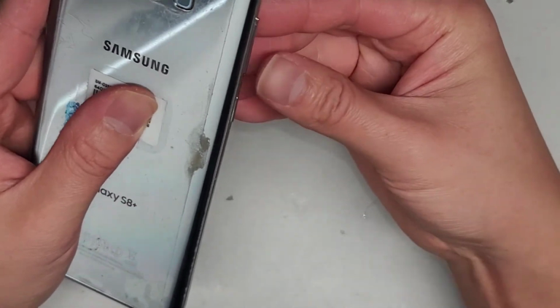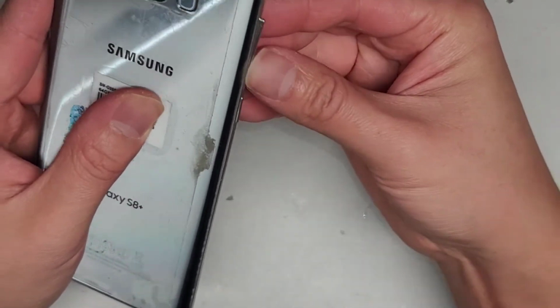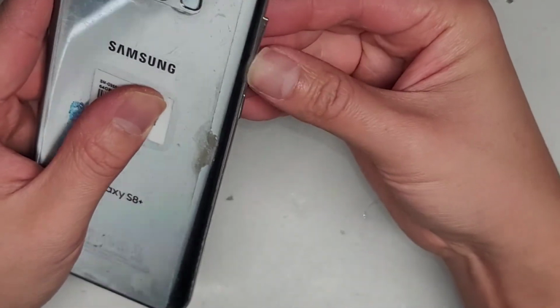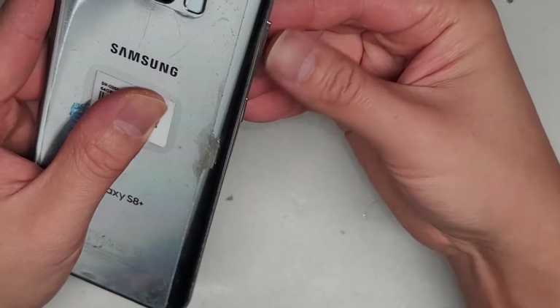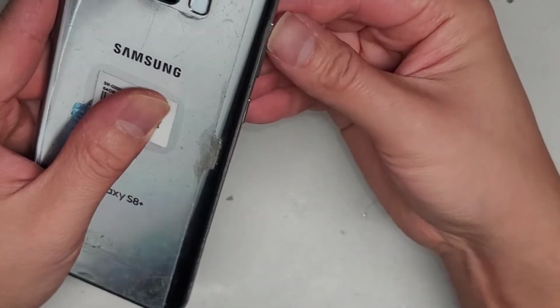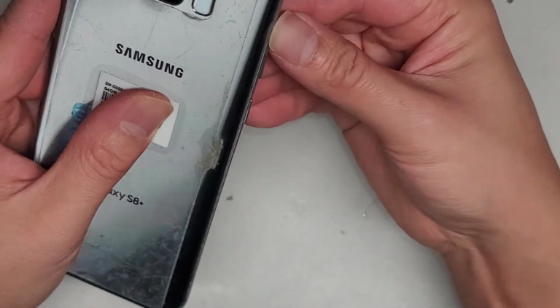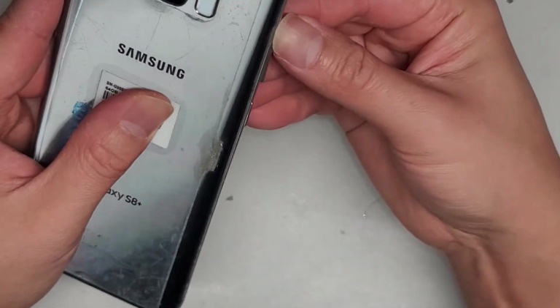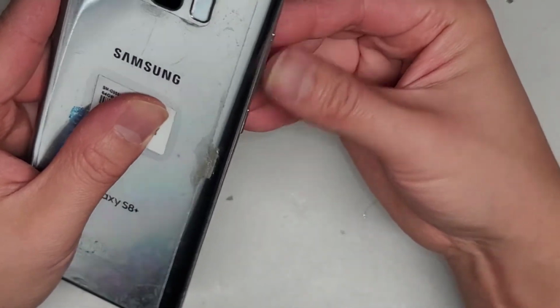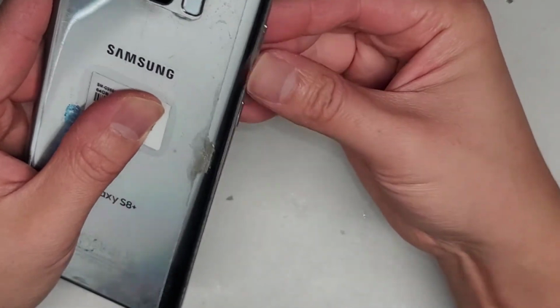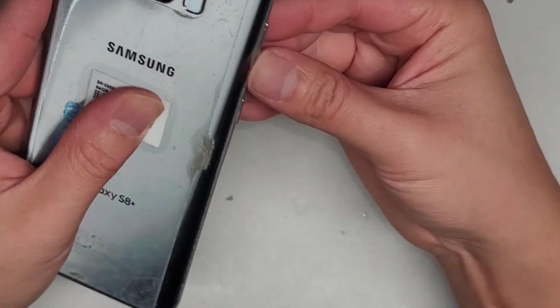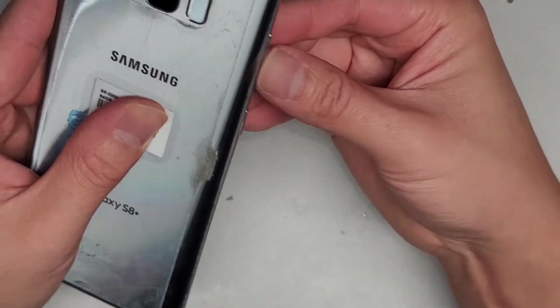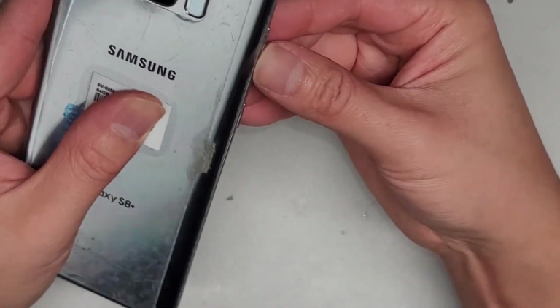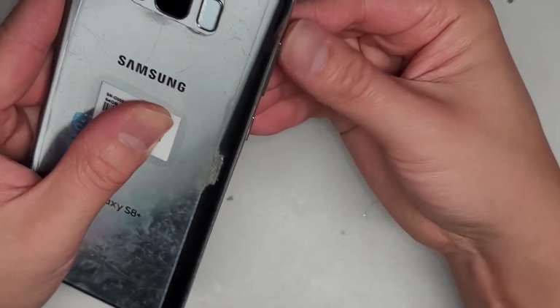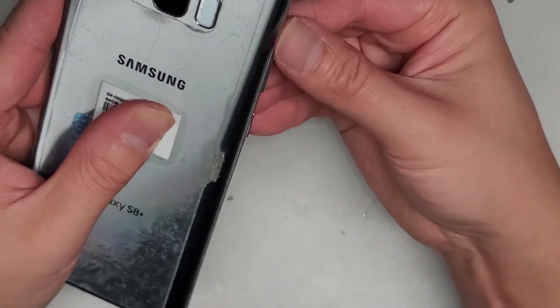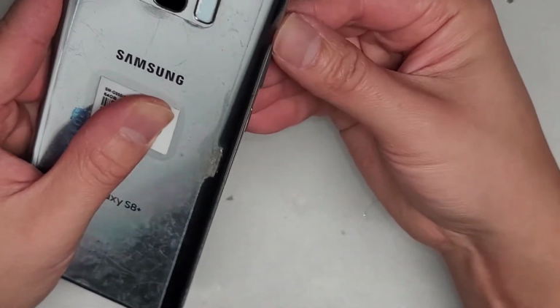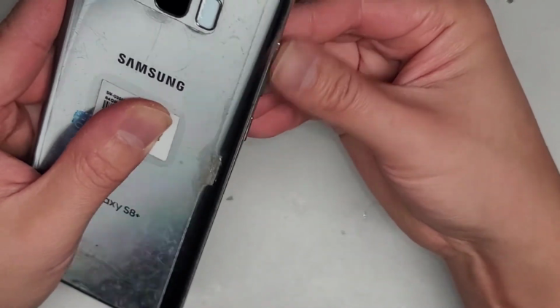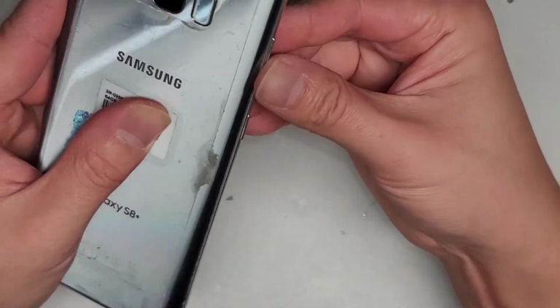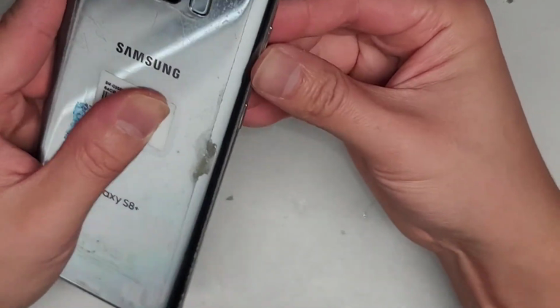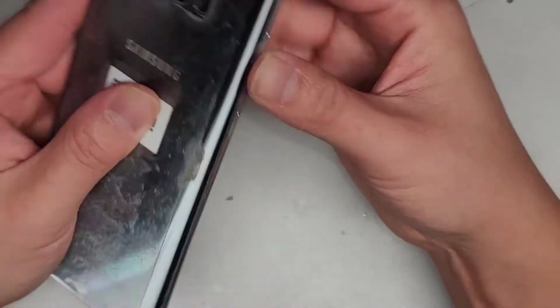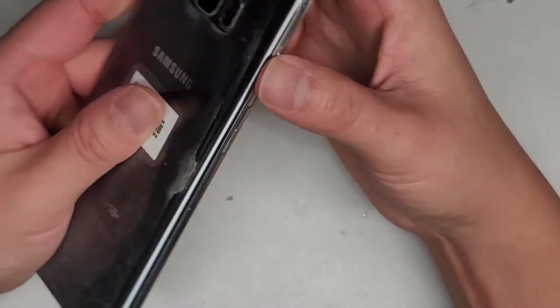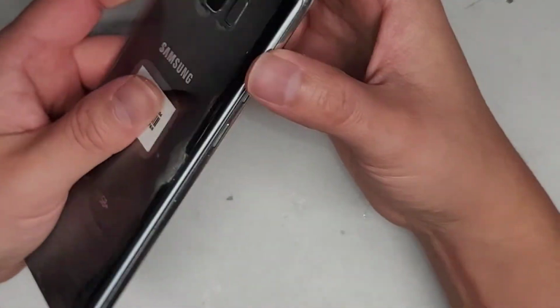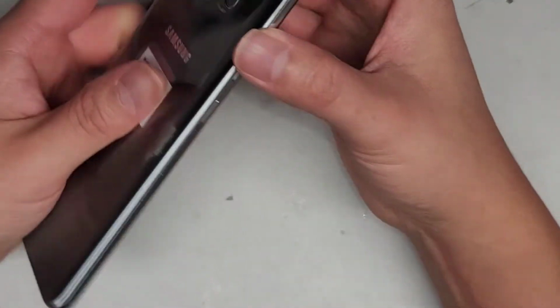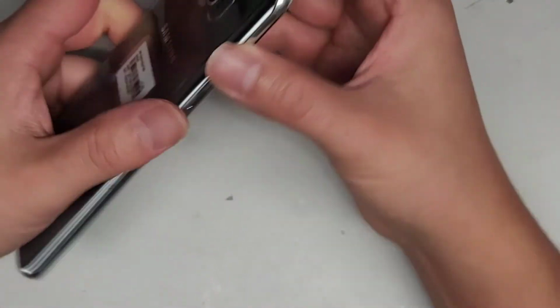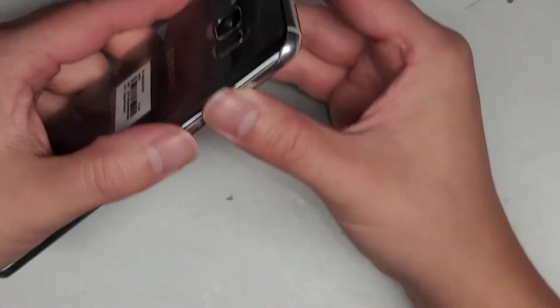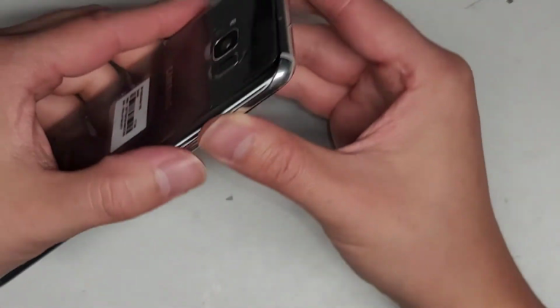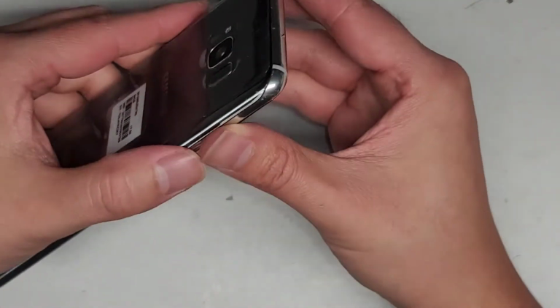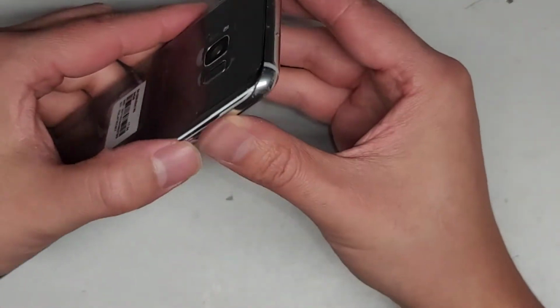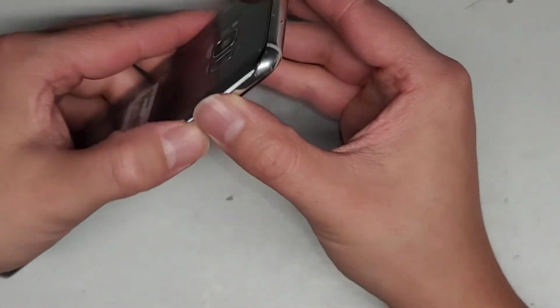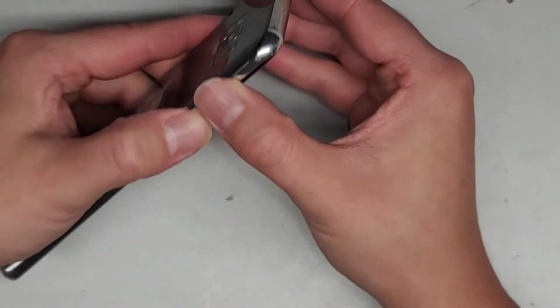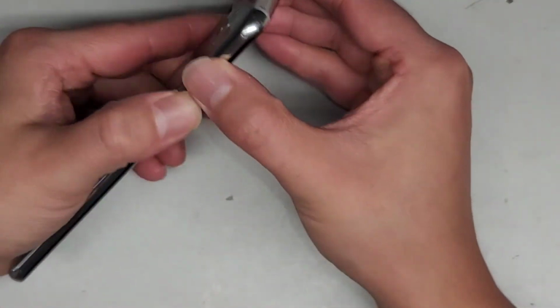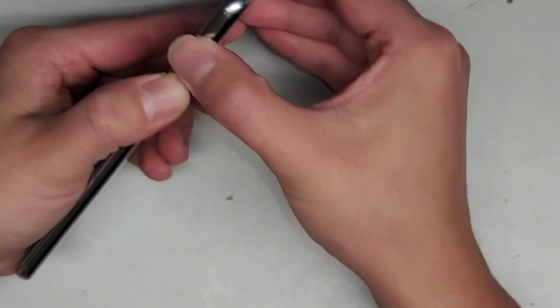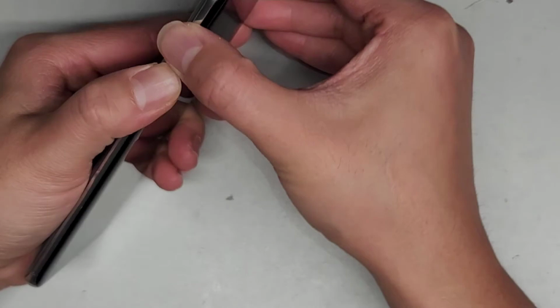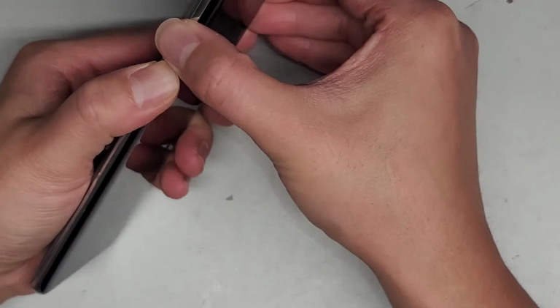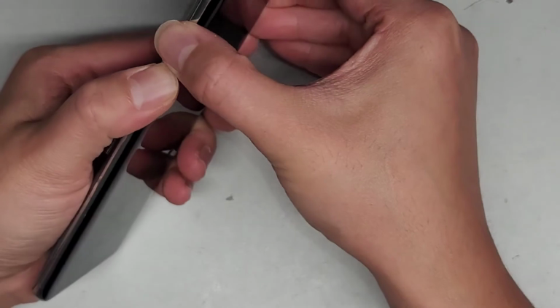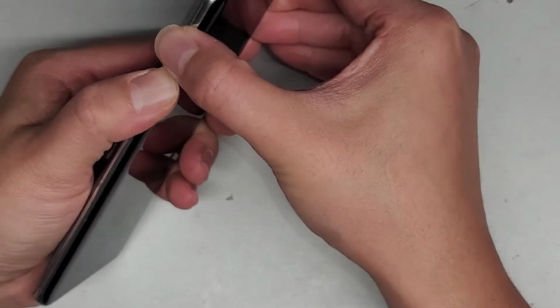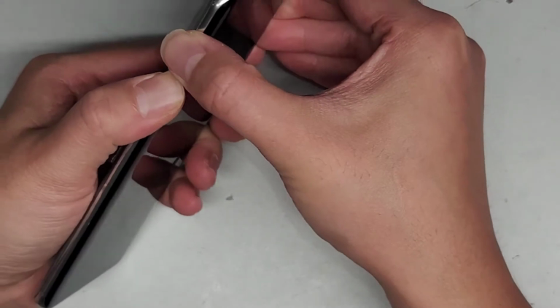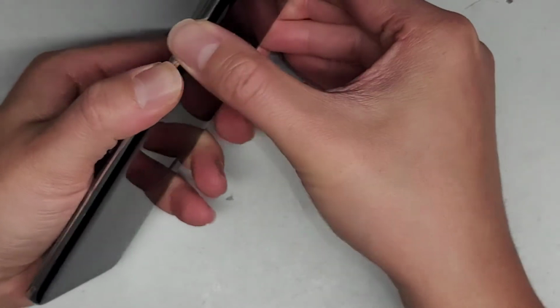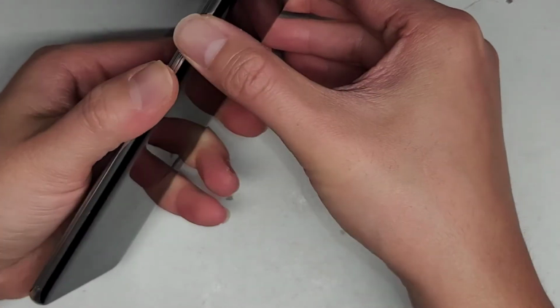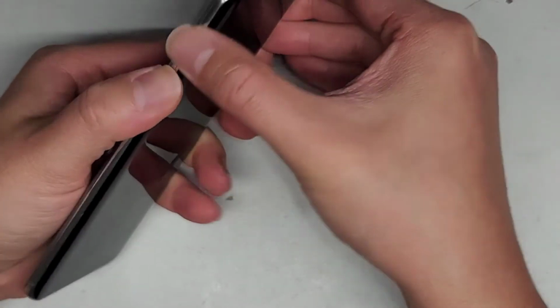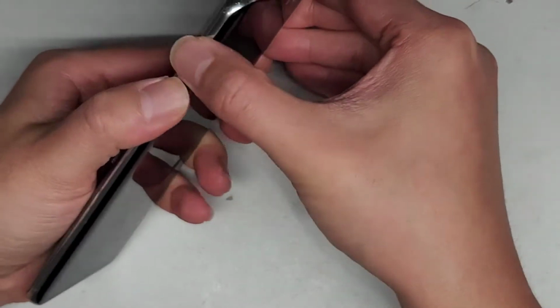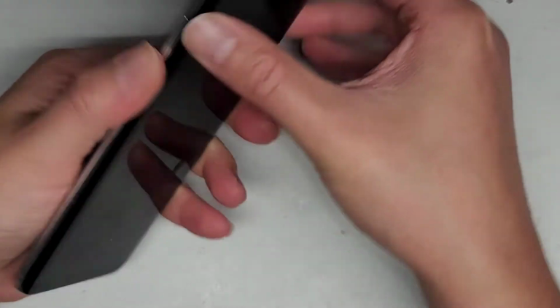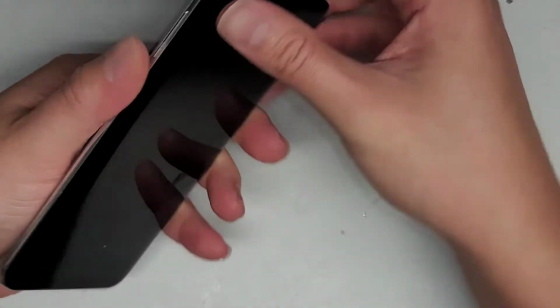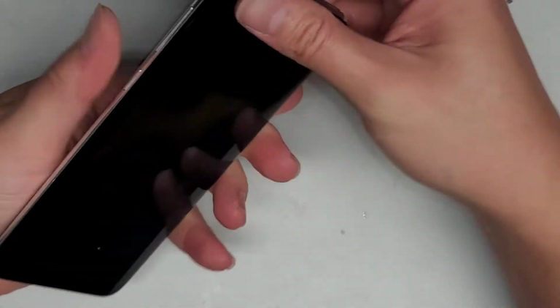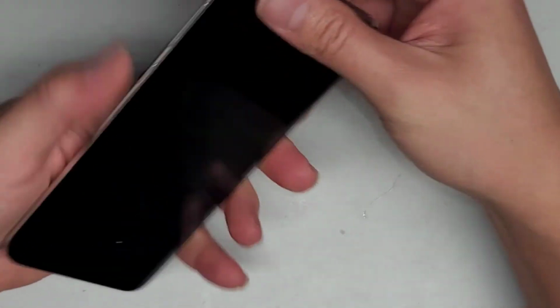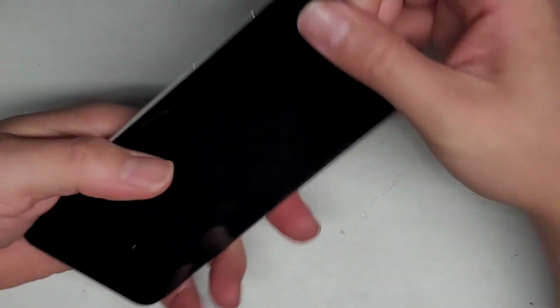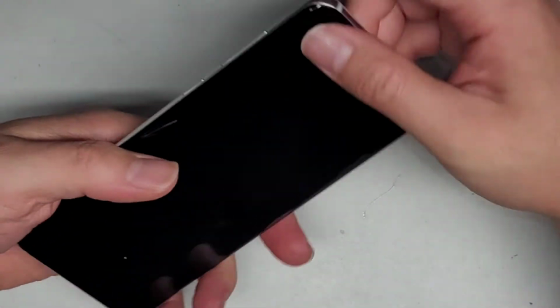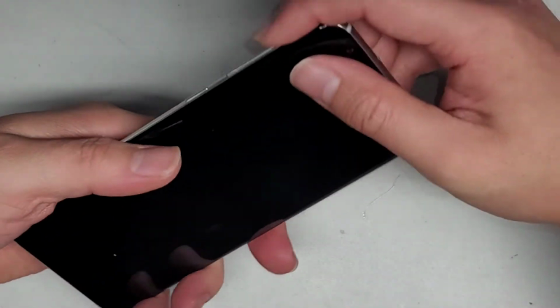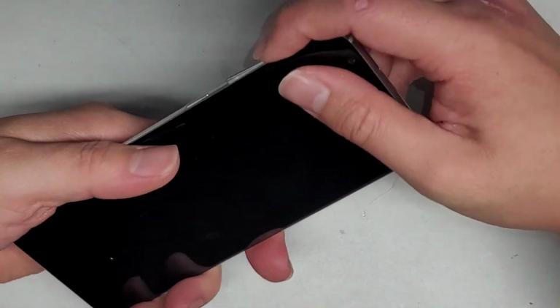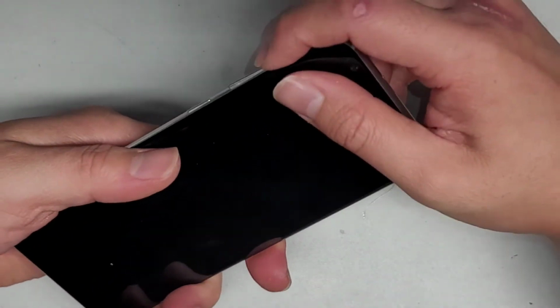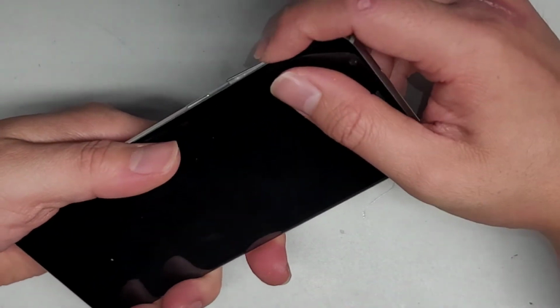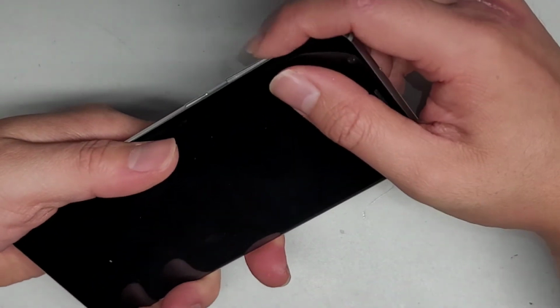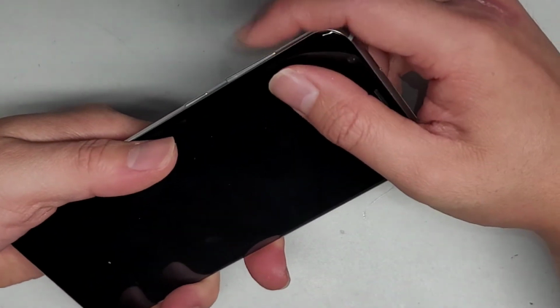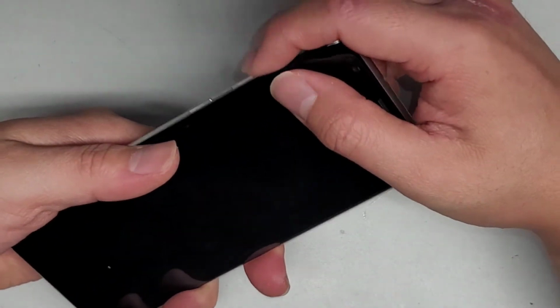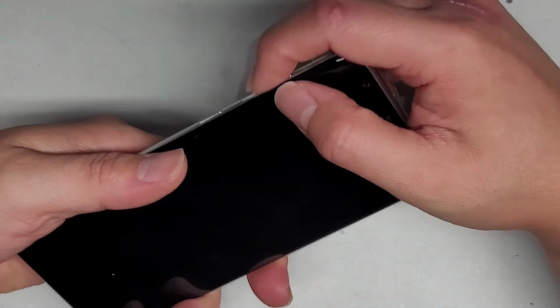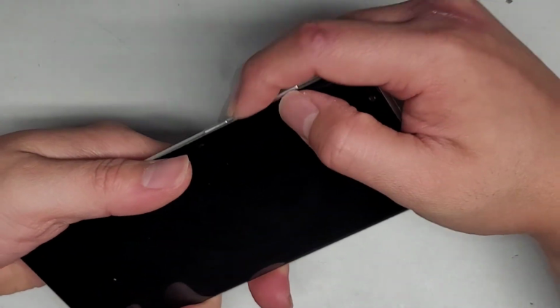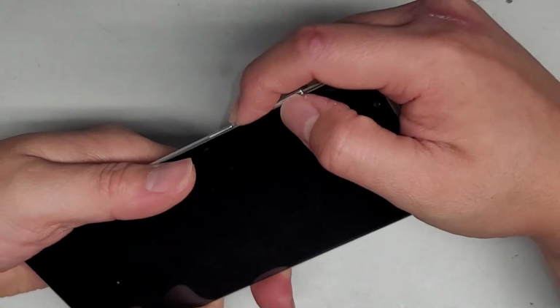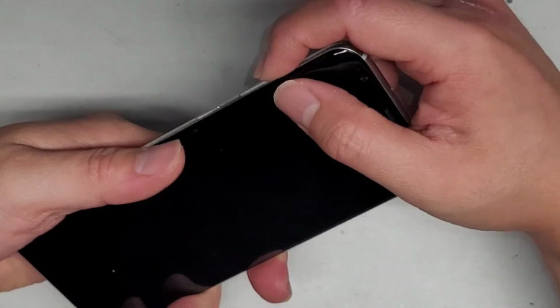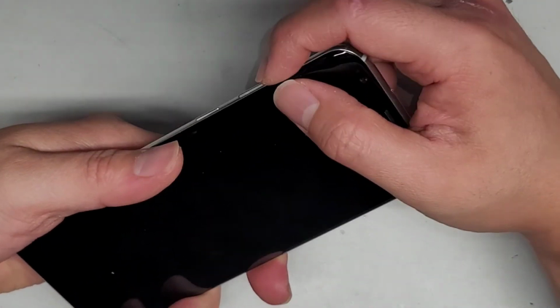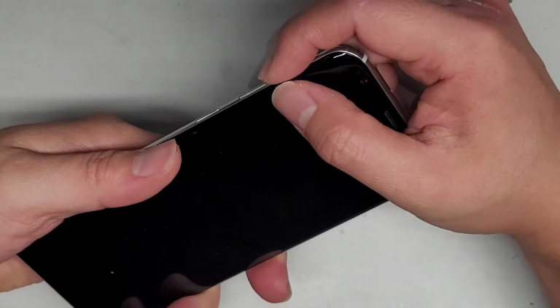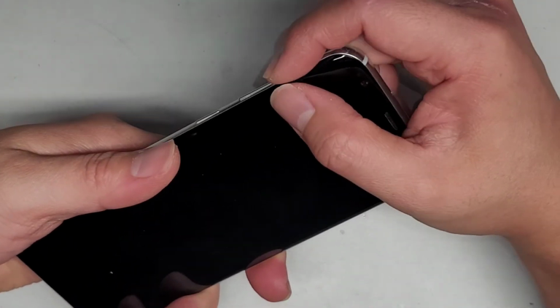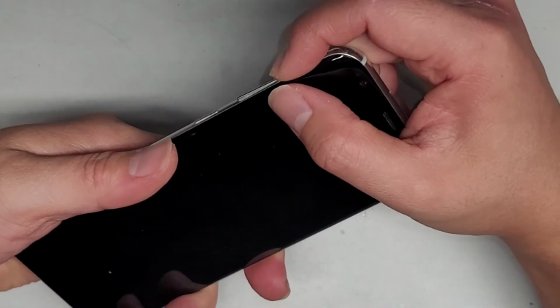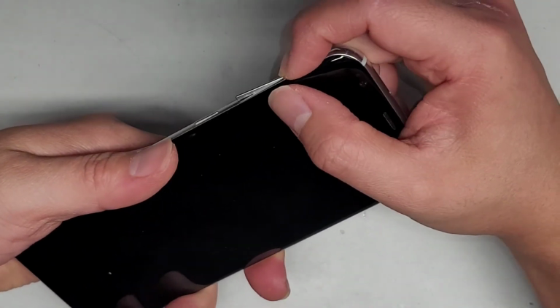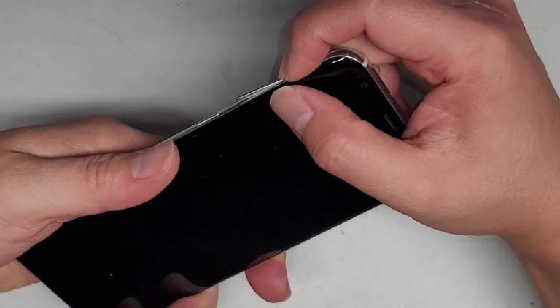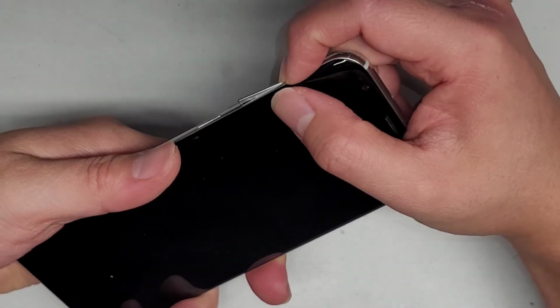Actually I flipped it upside down and that's holding a lot better. So I might have had it upside down before. Nope — it still pops out.